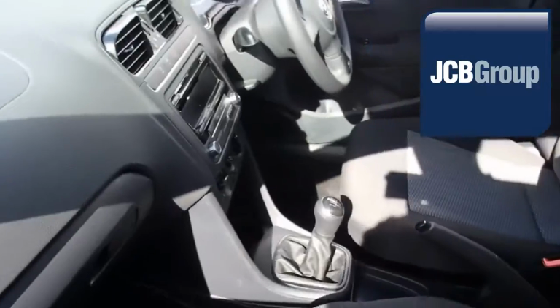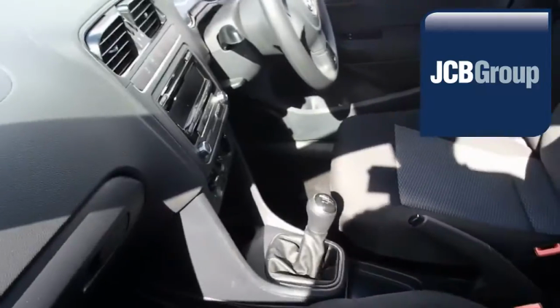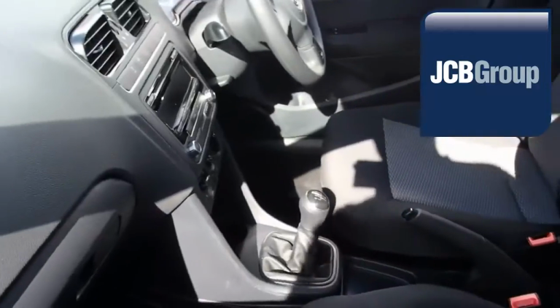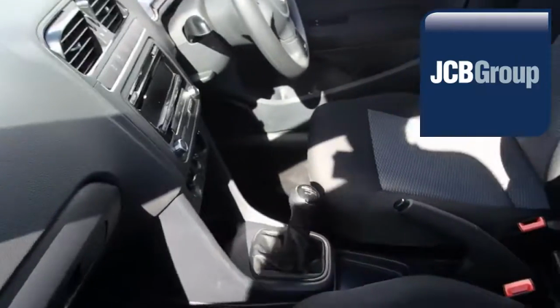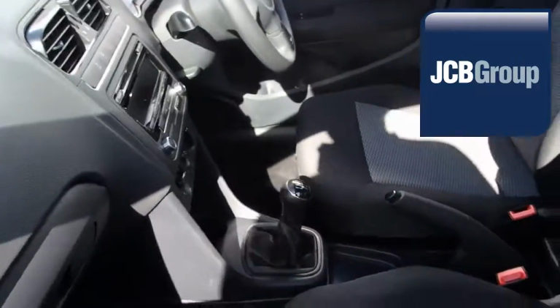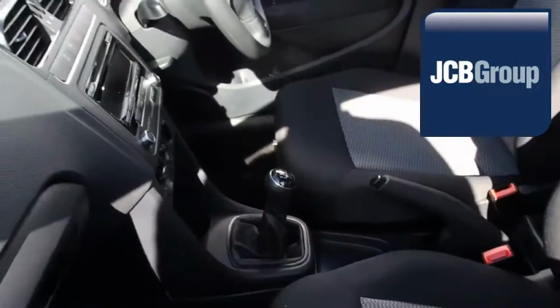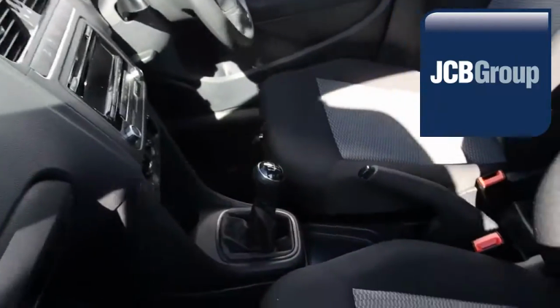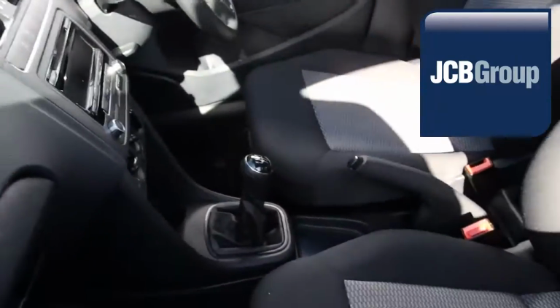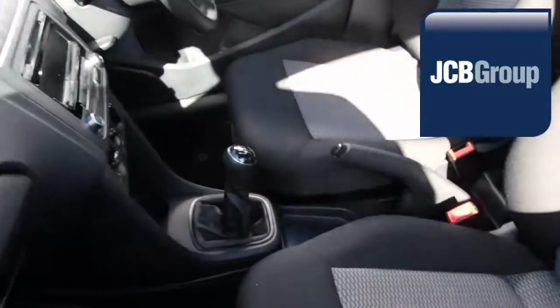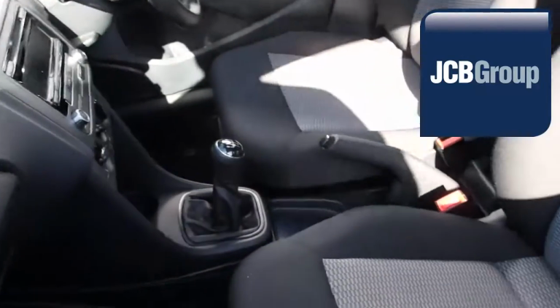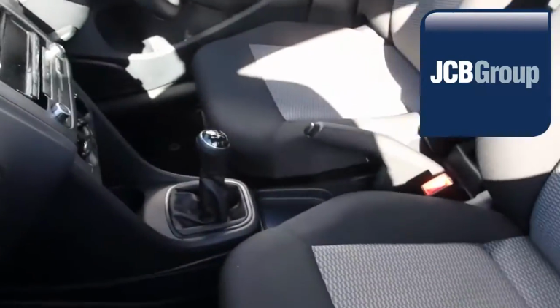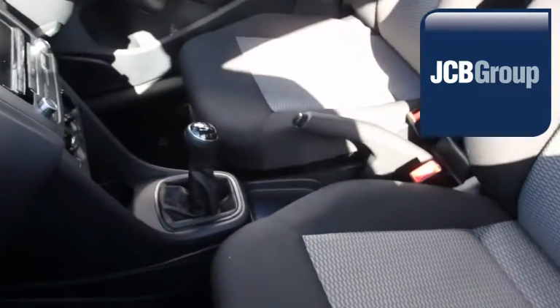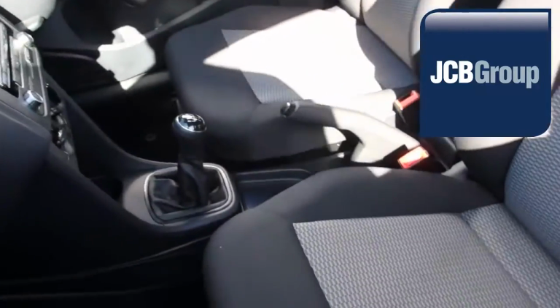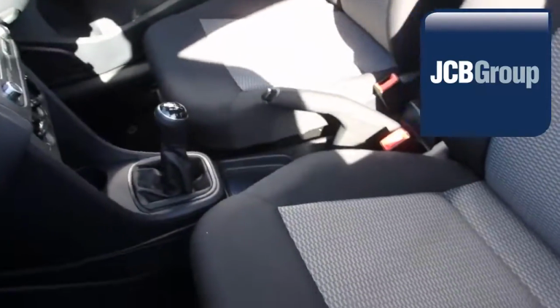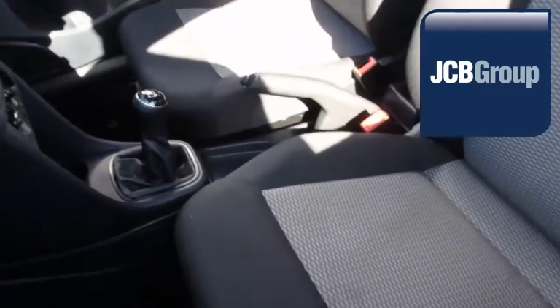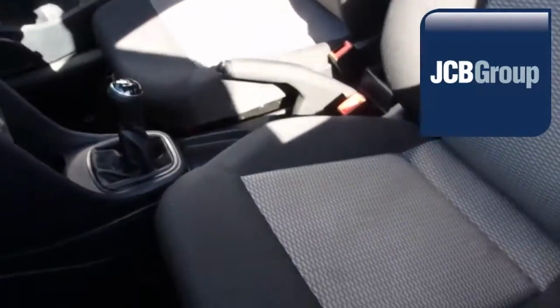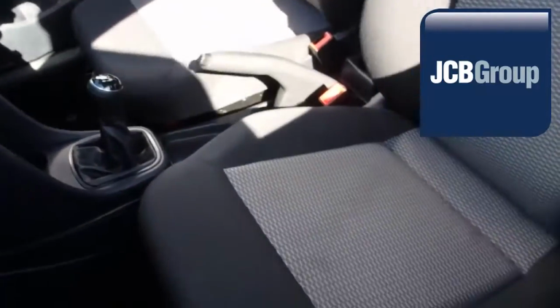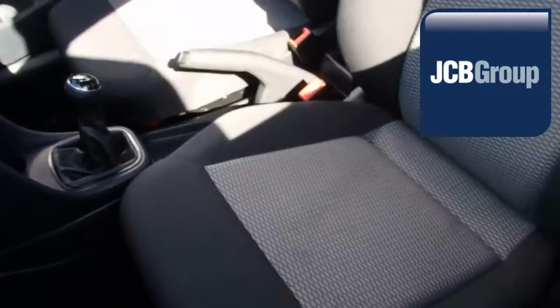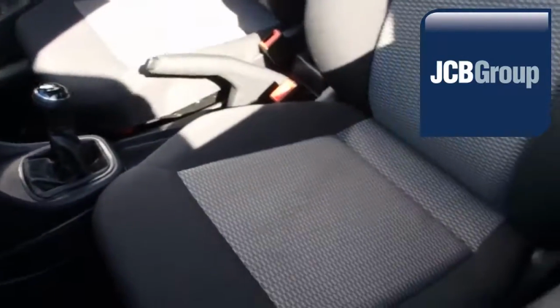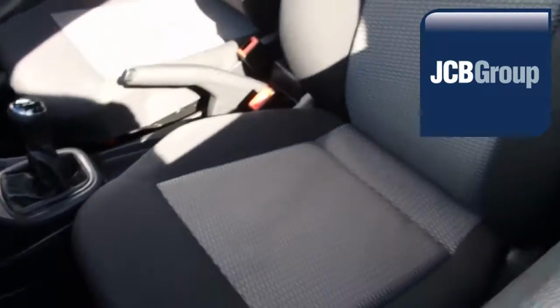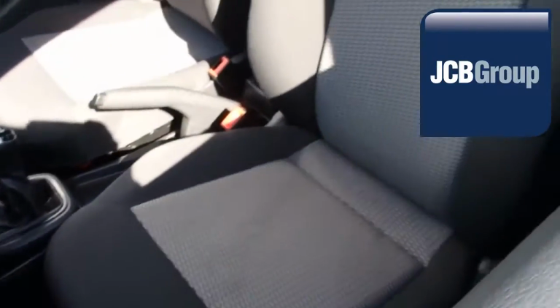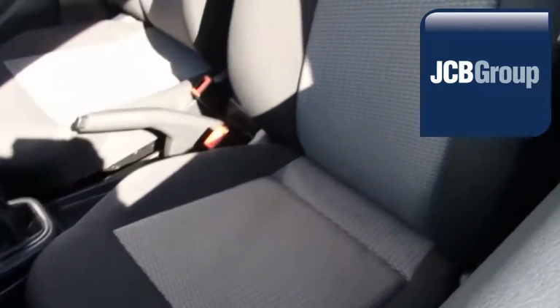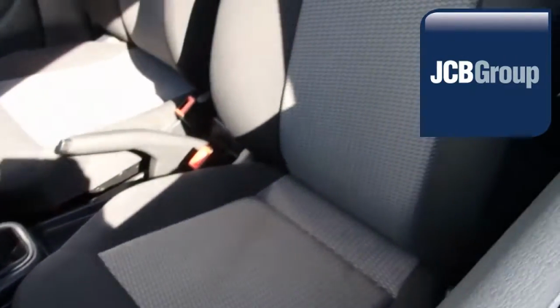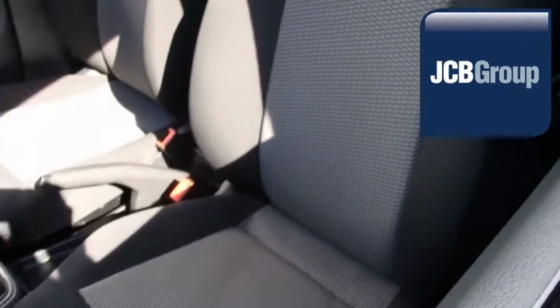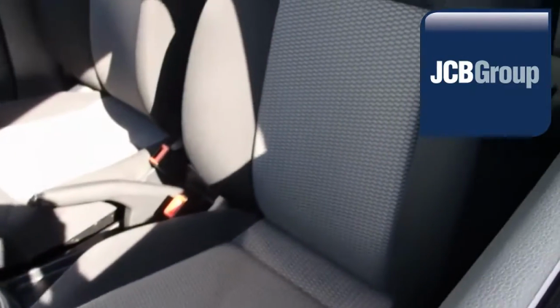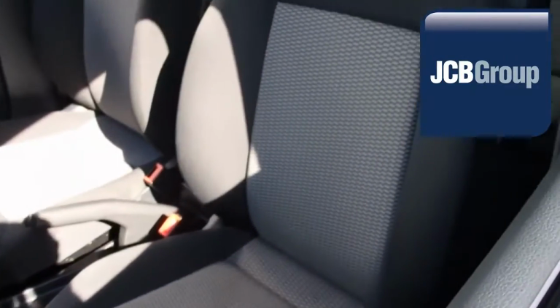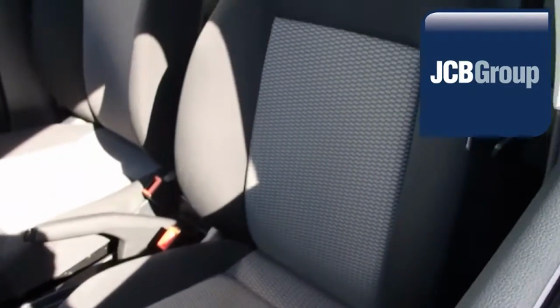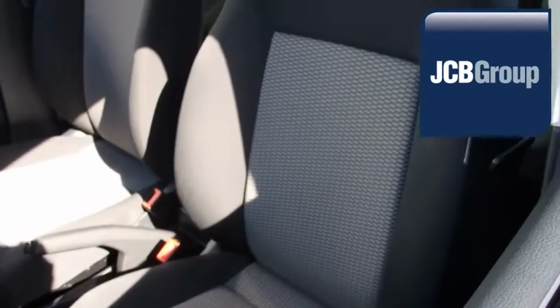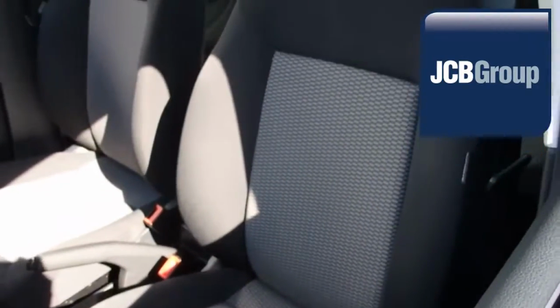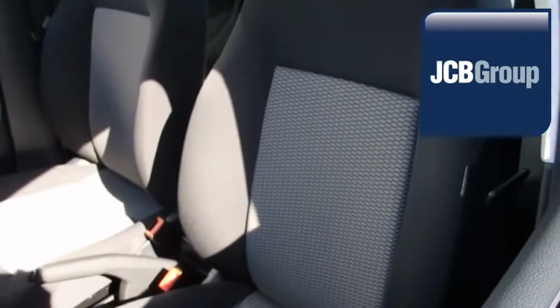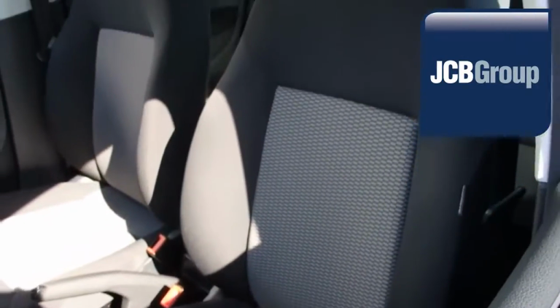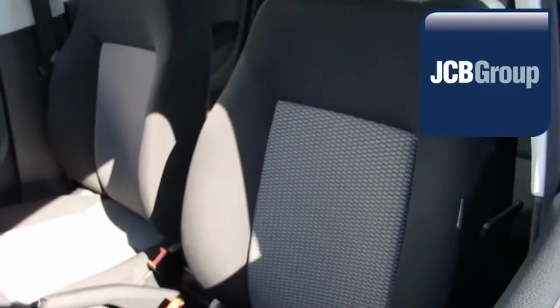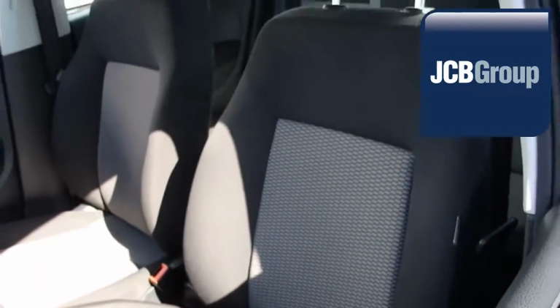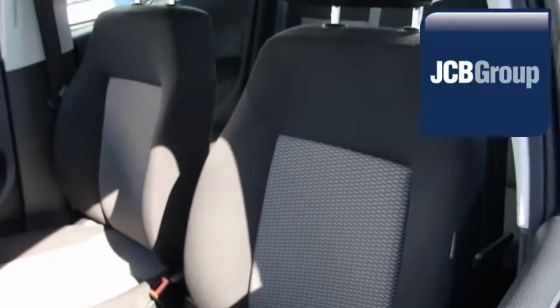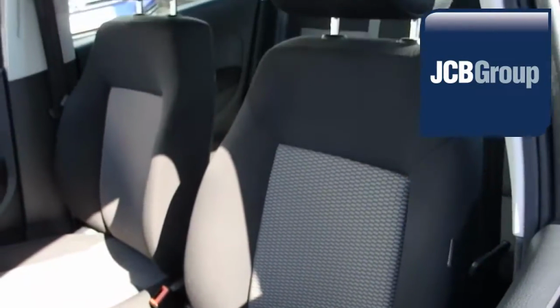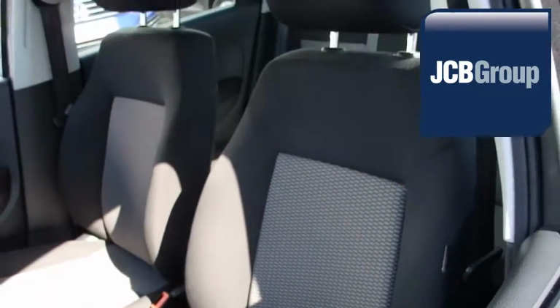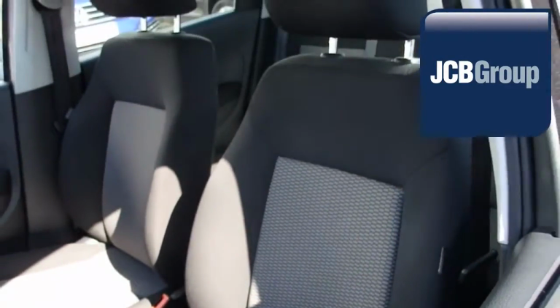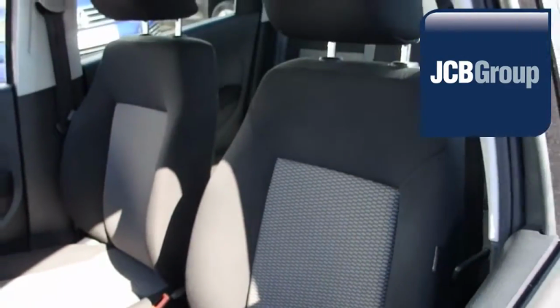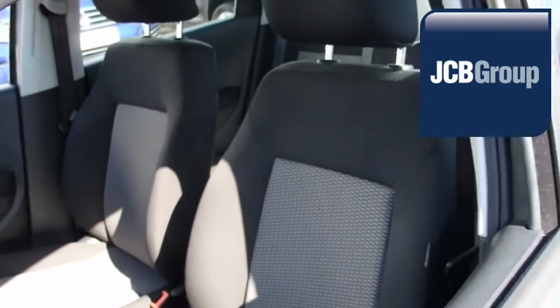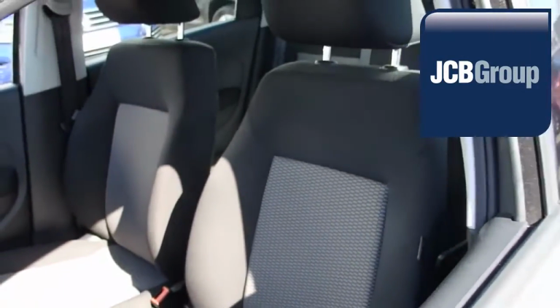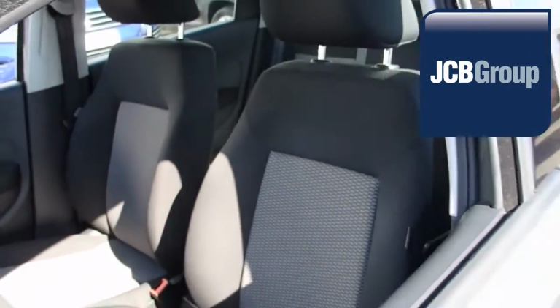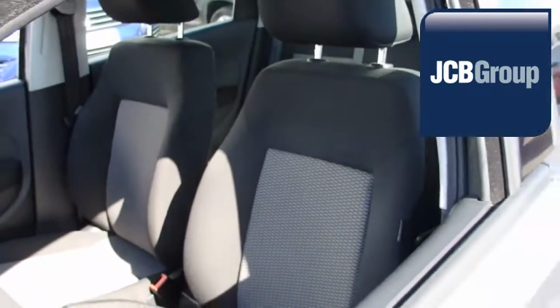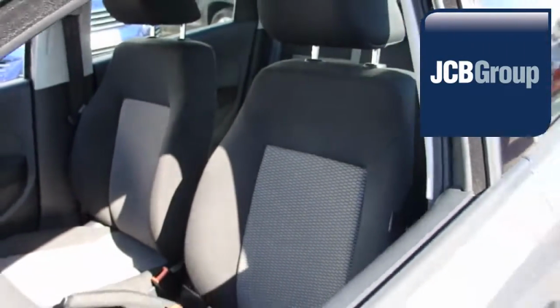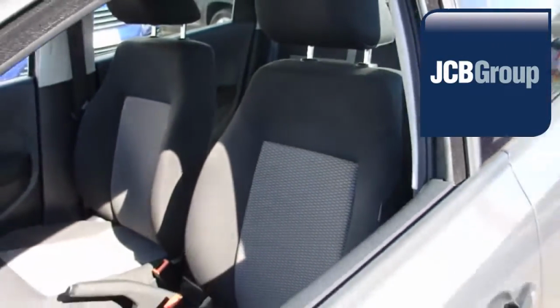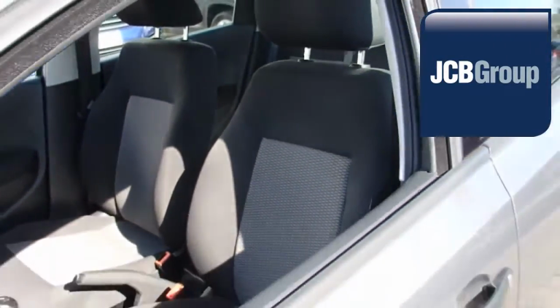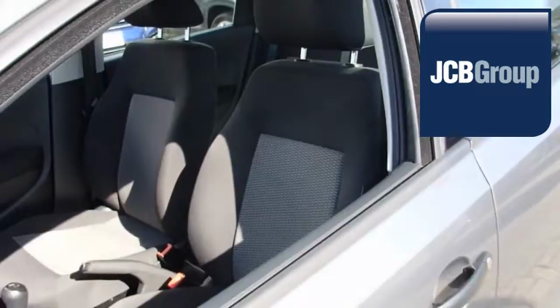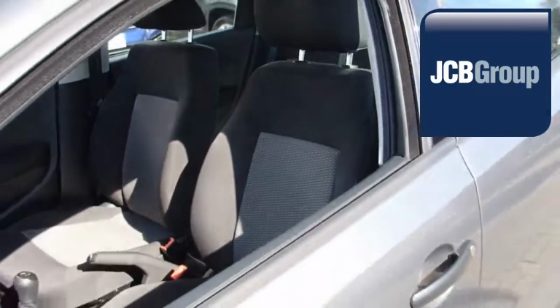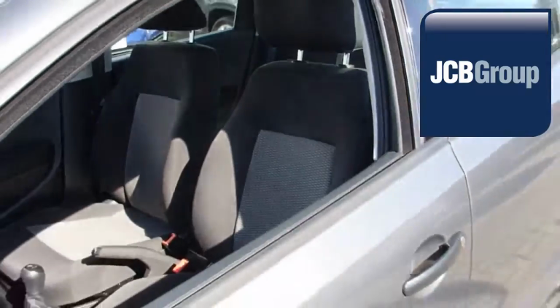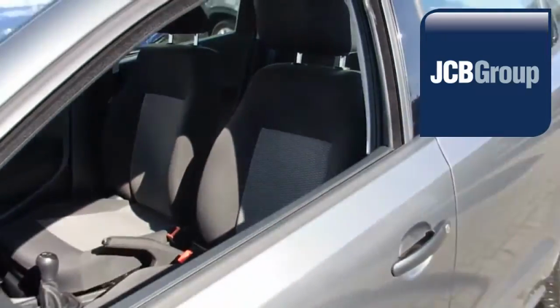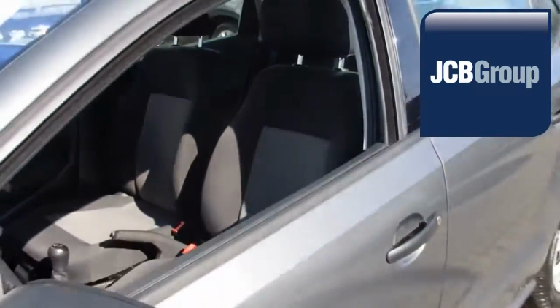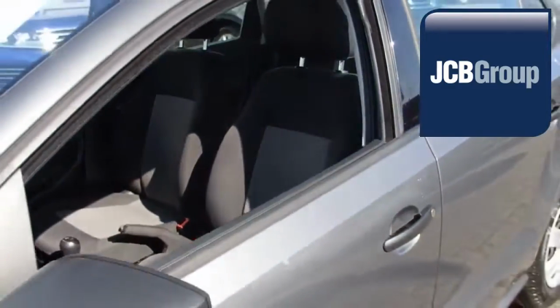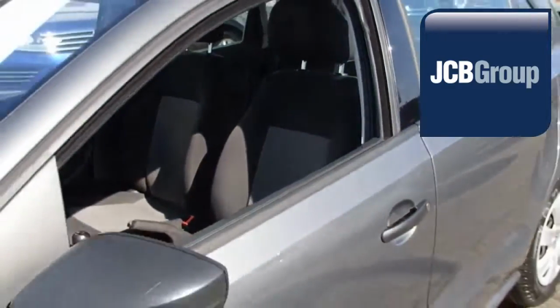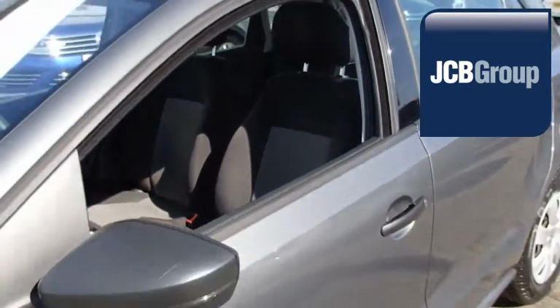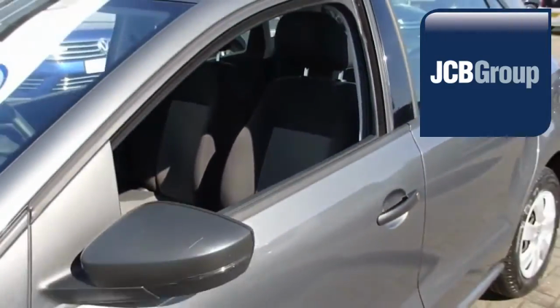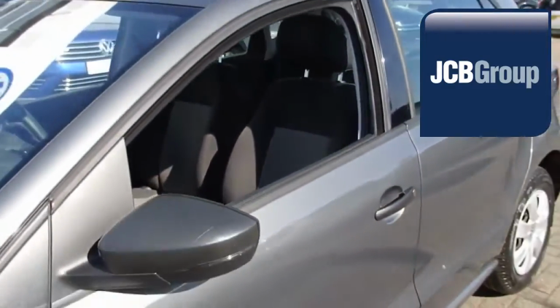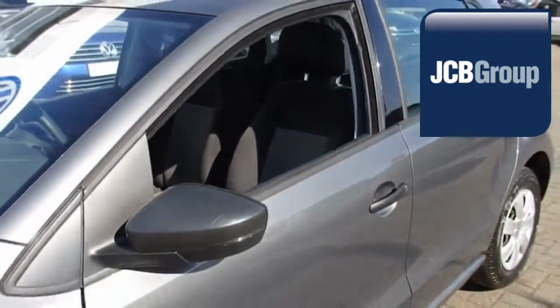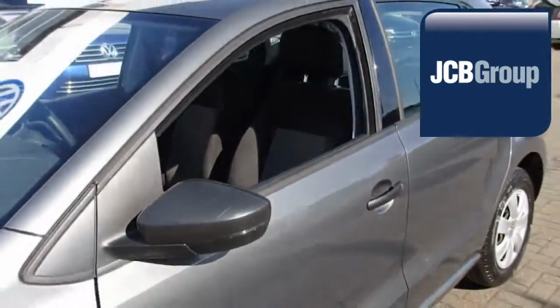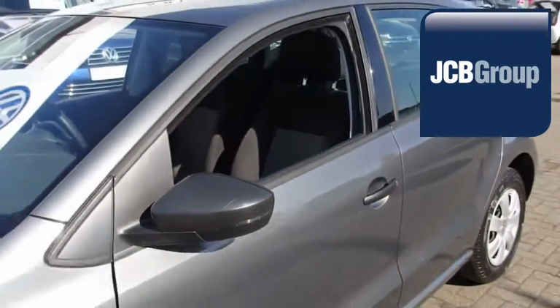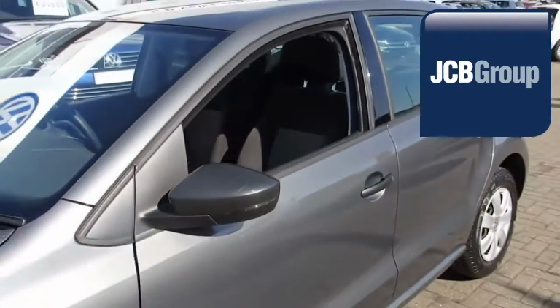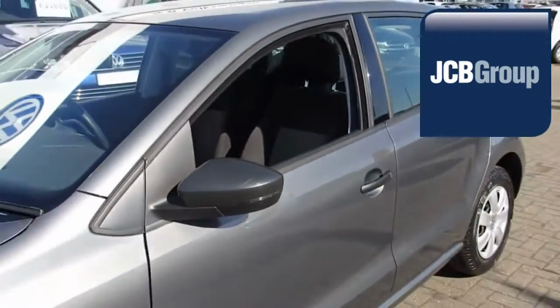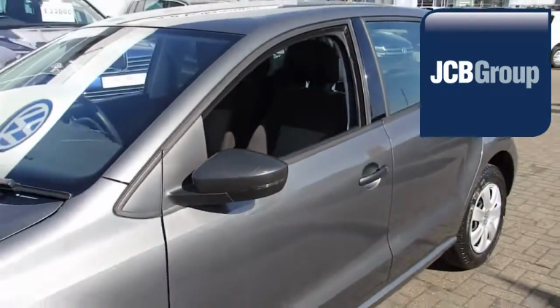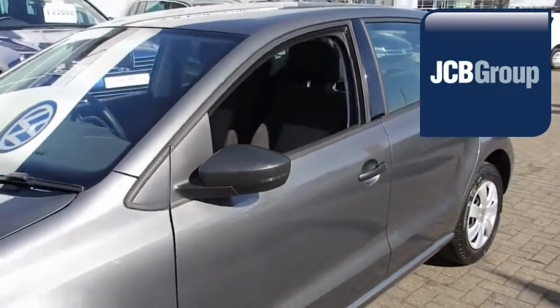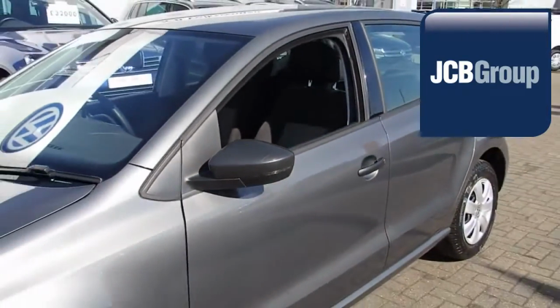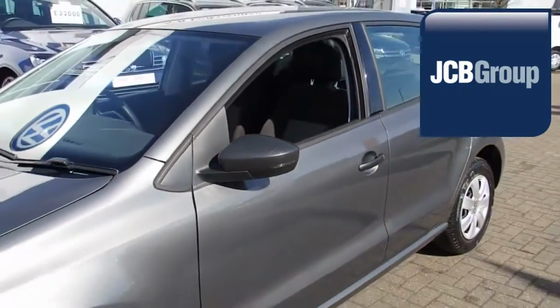To book a test drive for this or any other vehicle, please click the link in the description below. Thanks for watching.